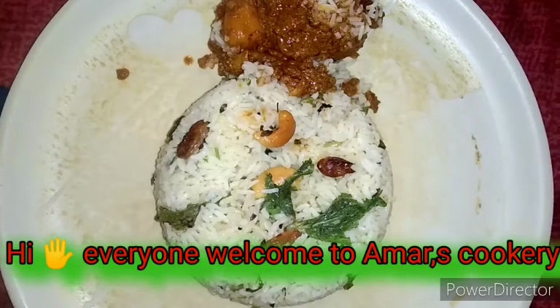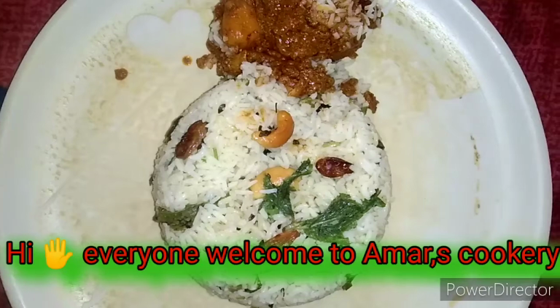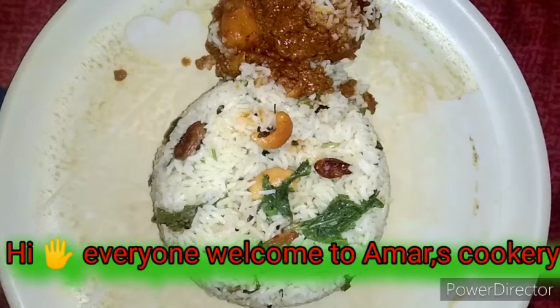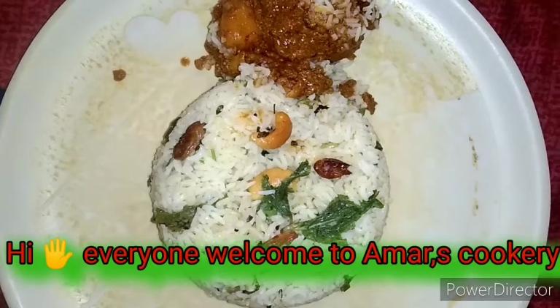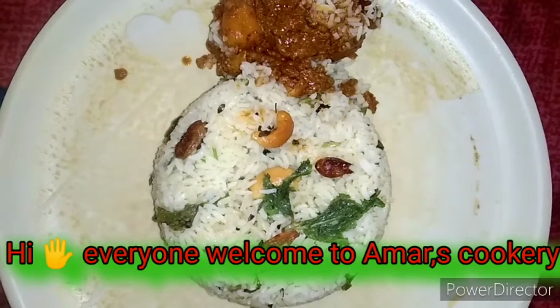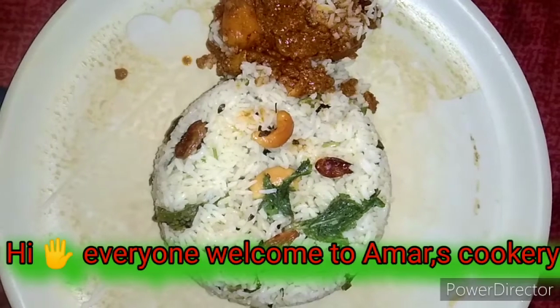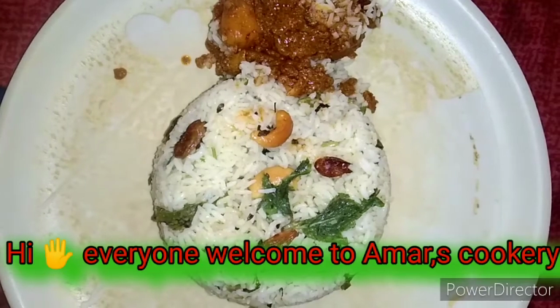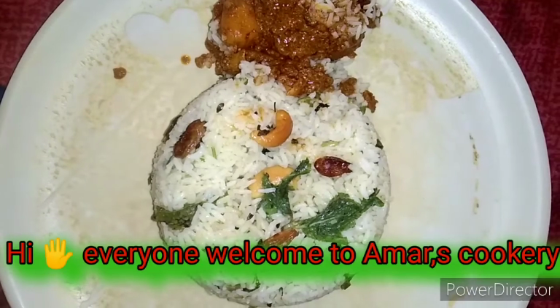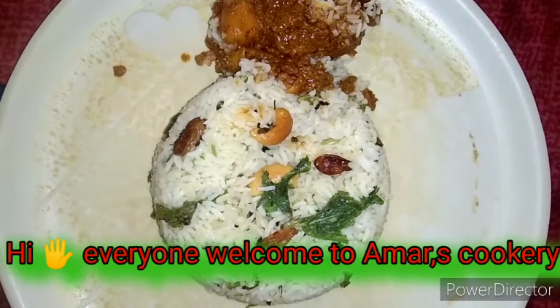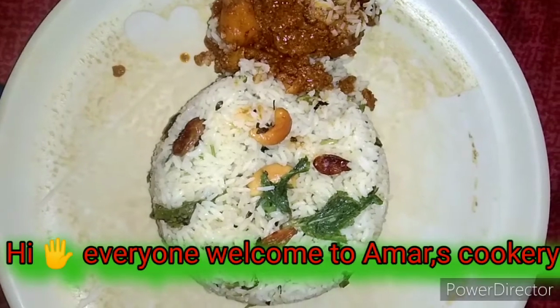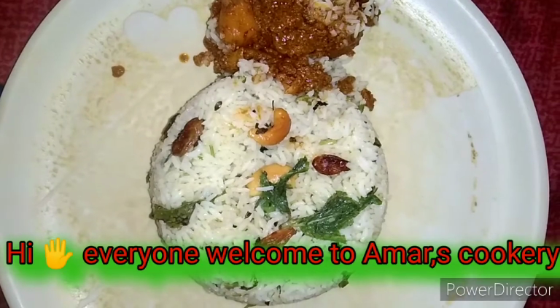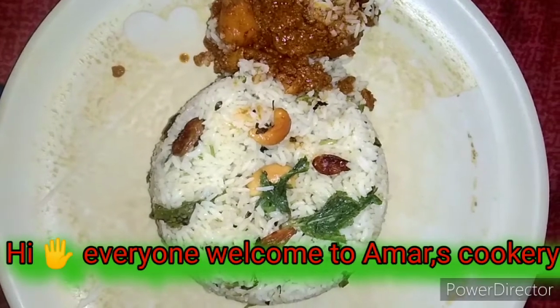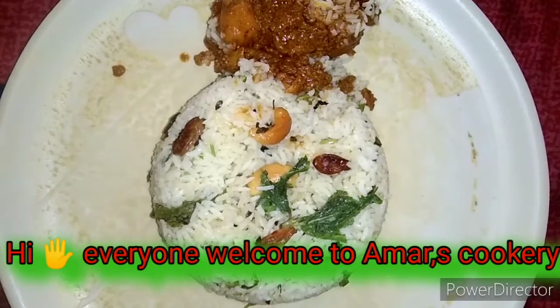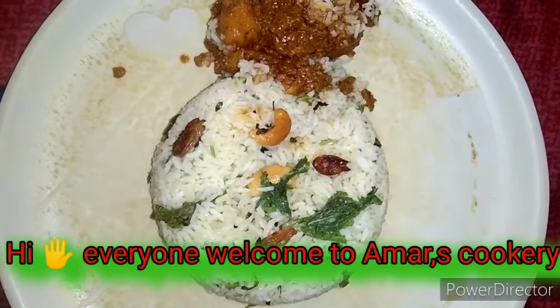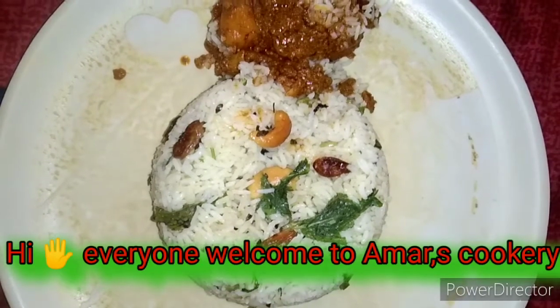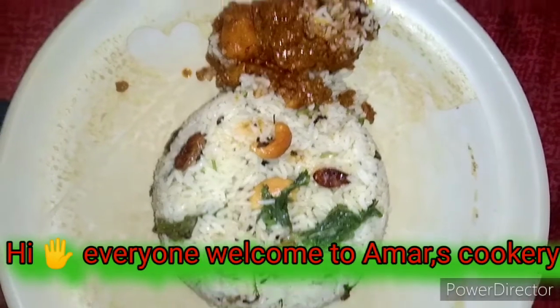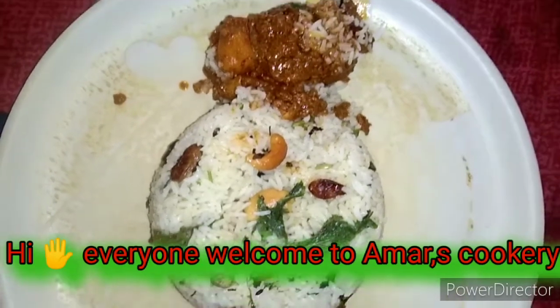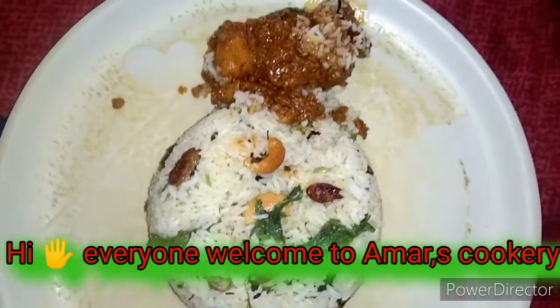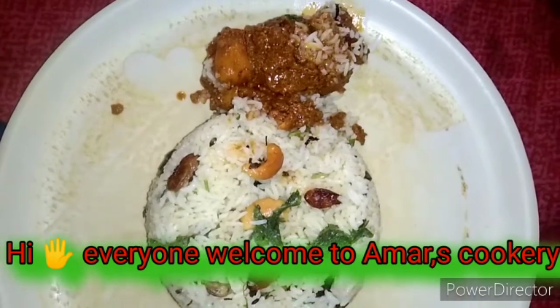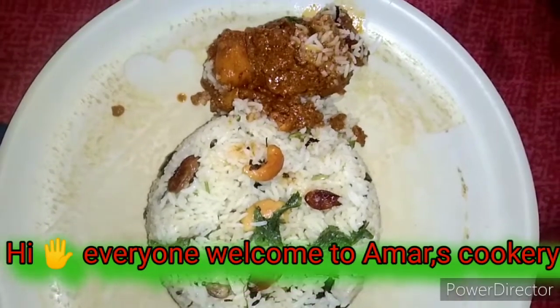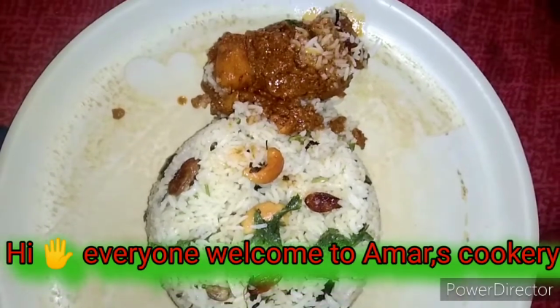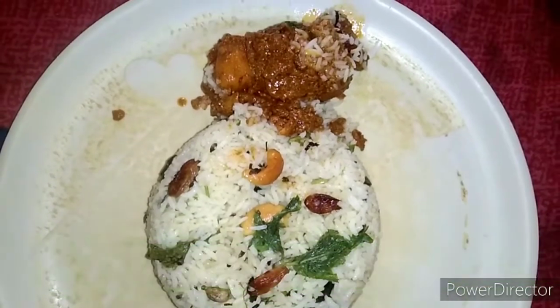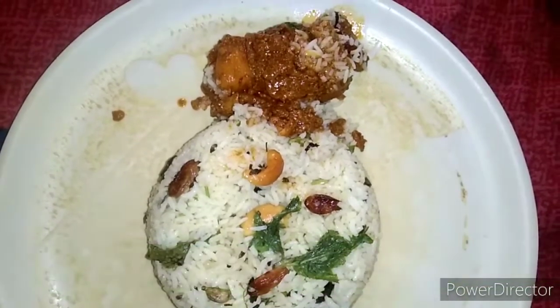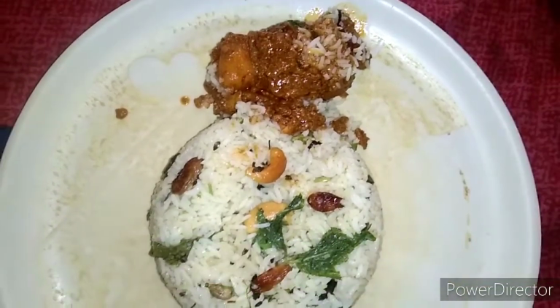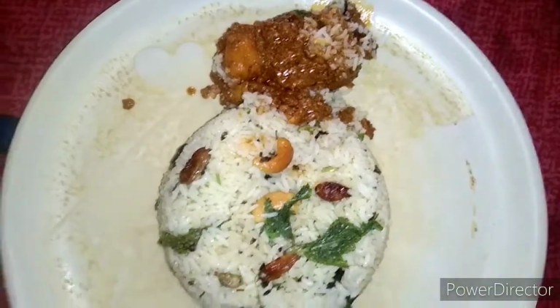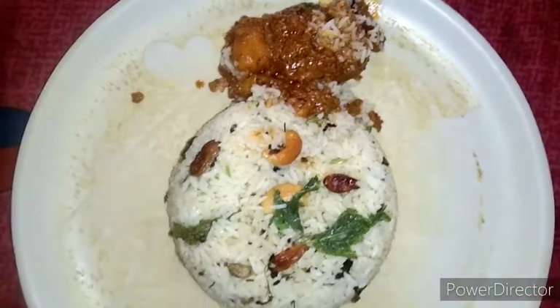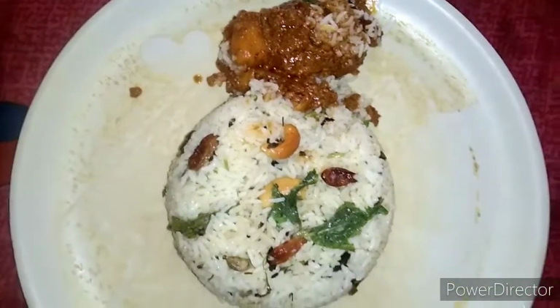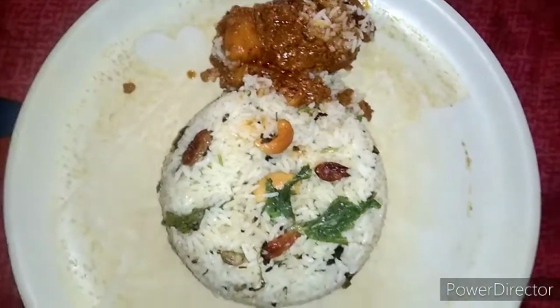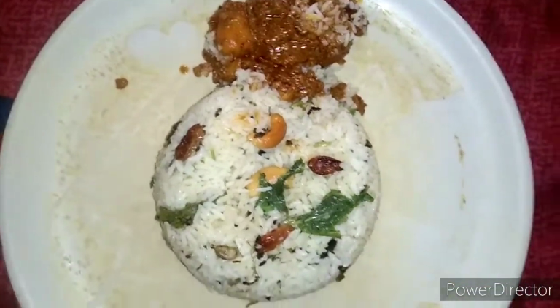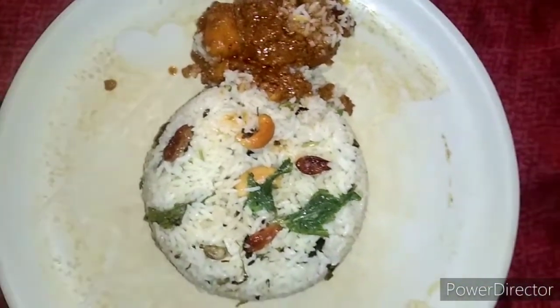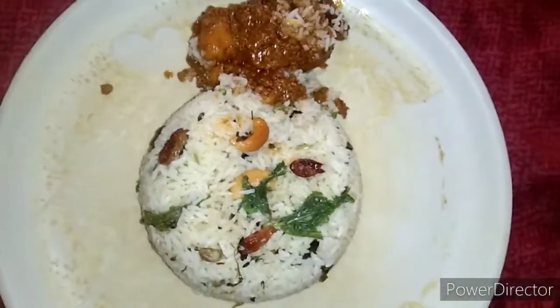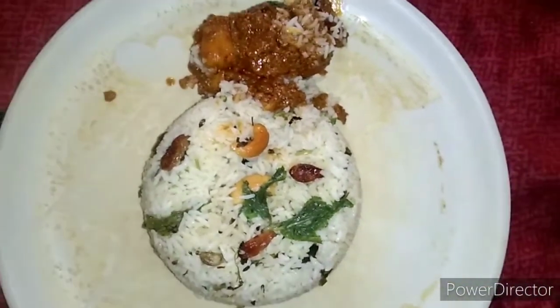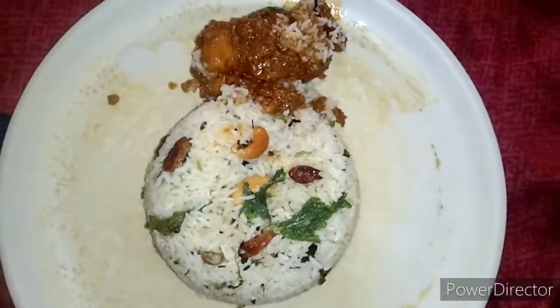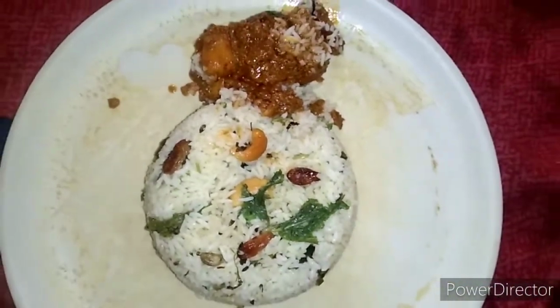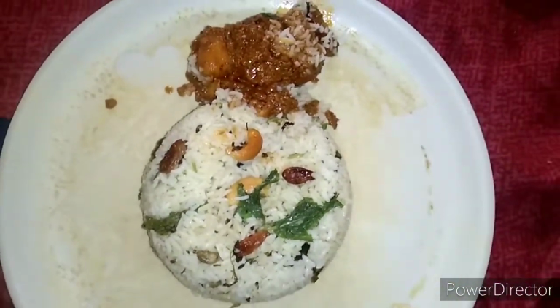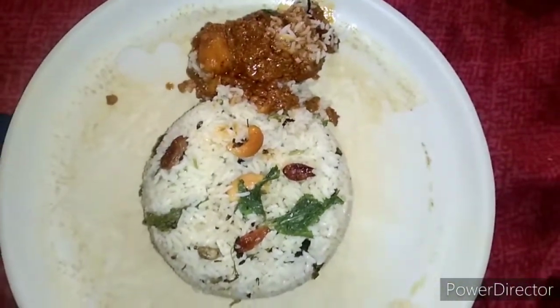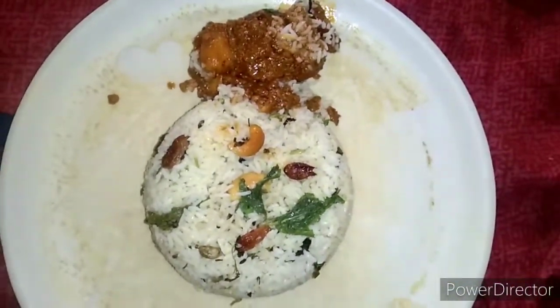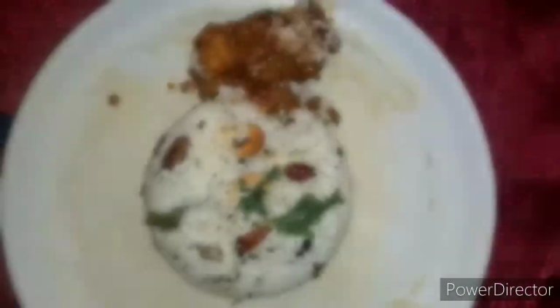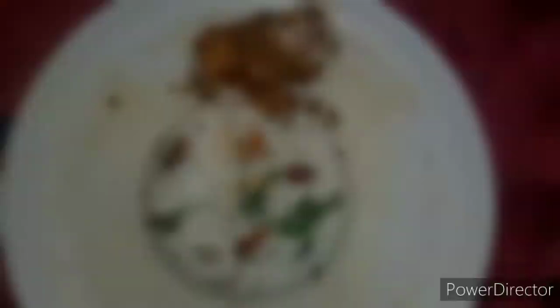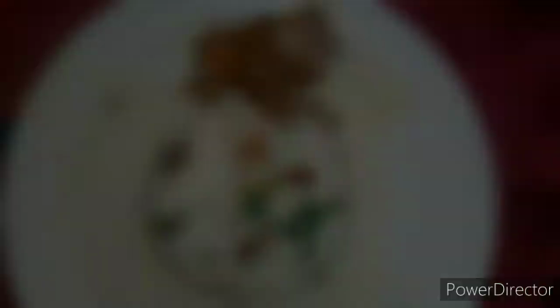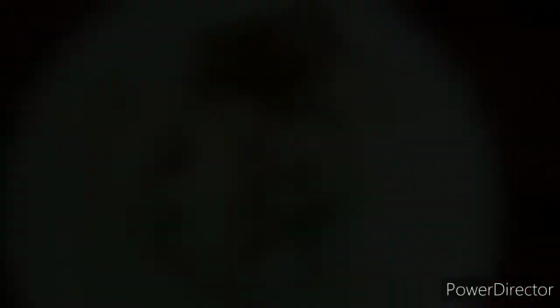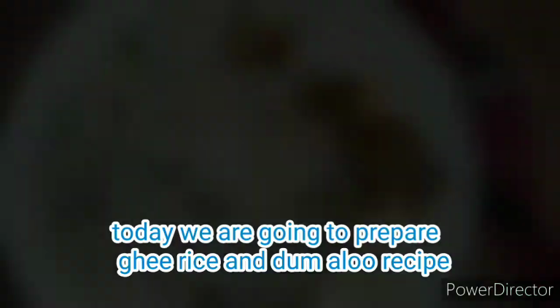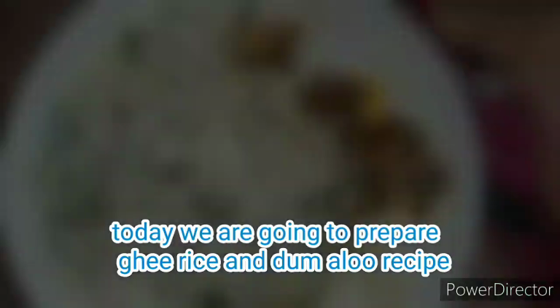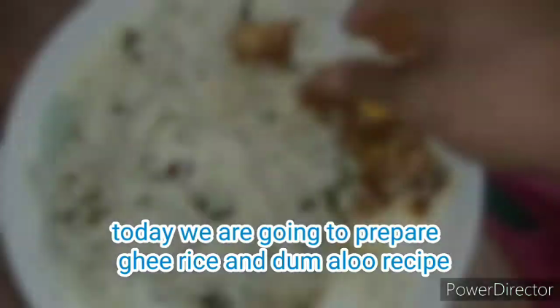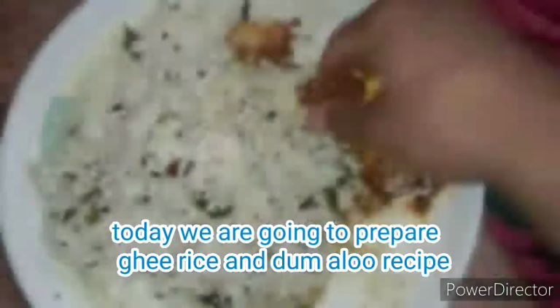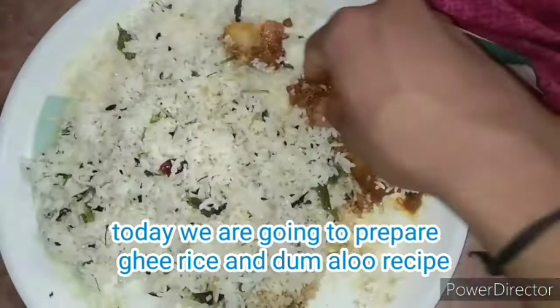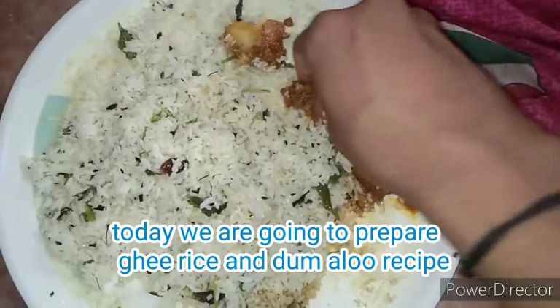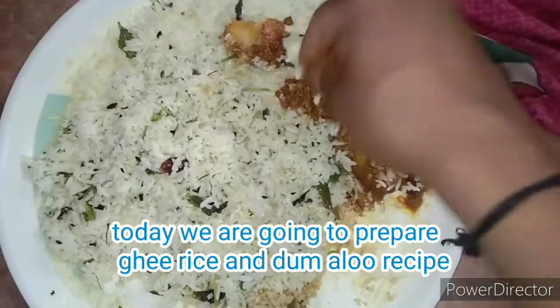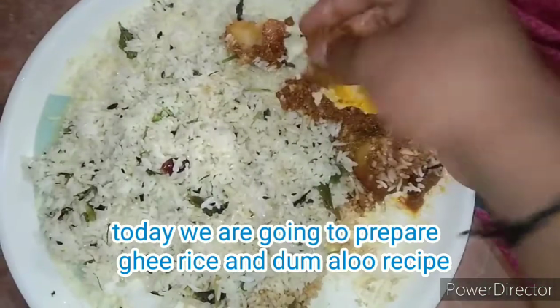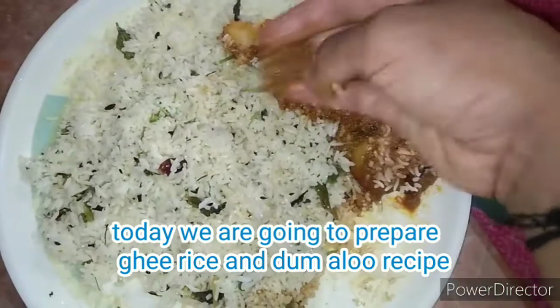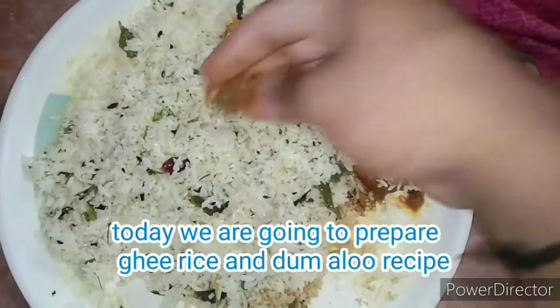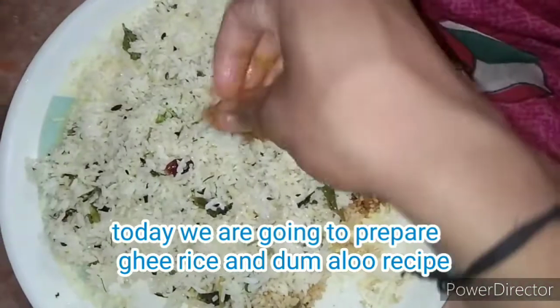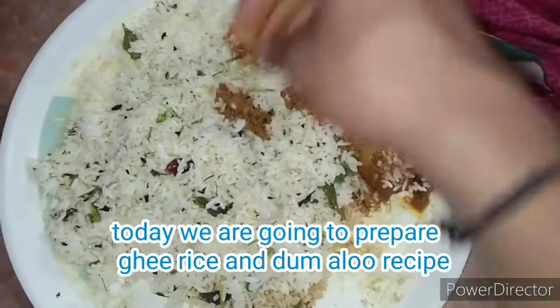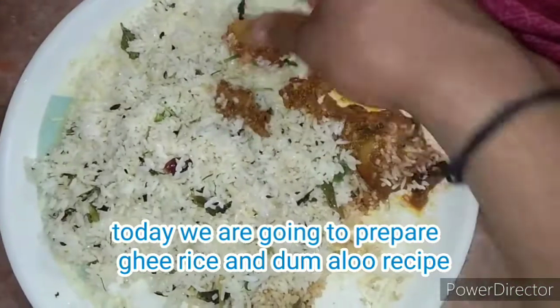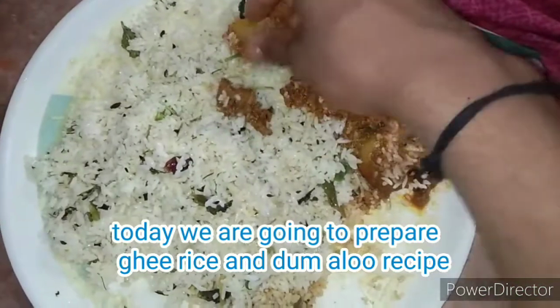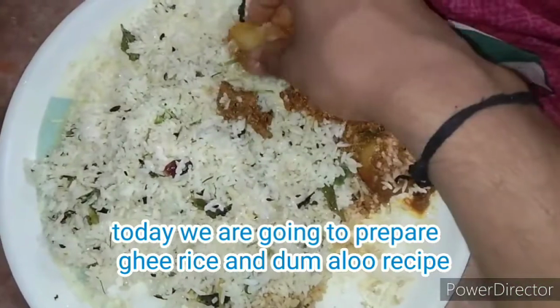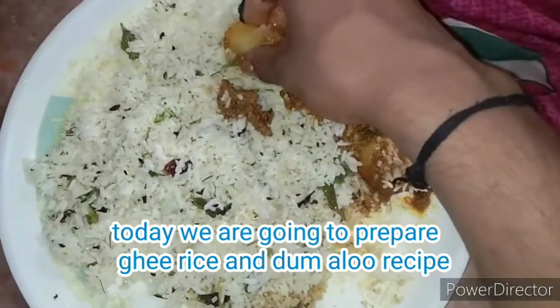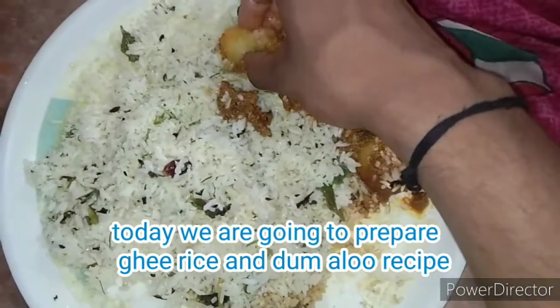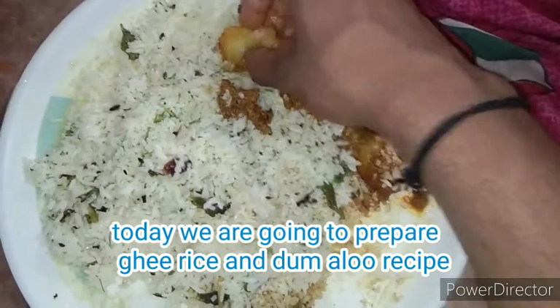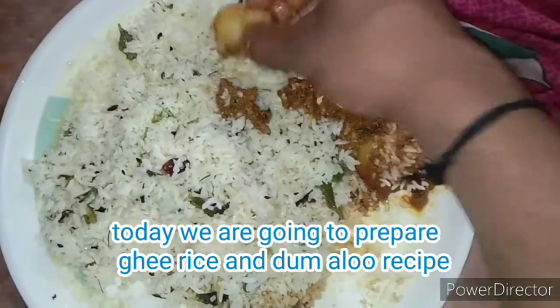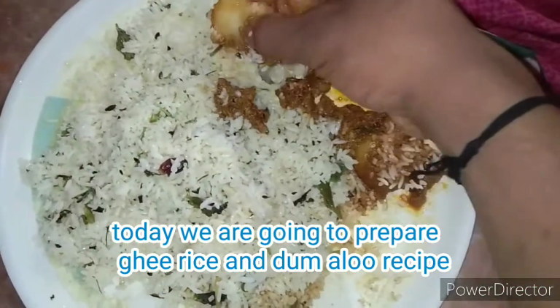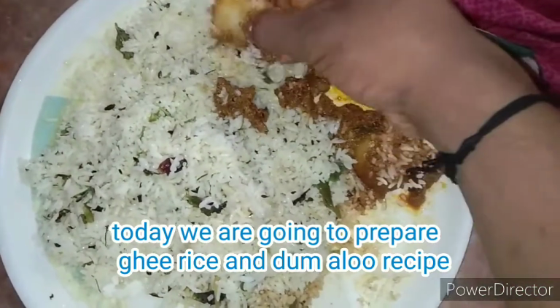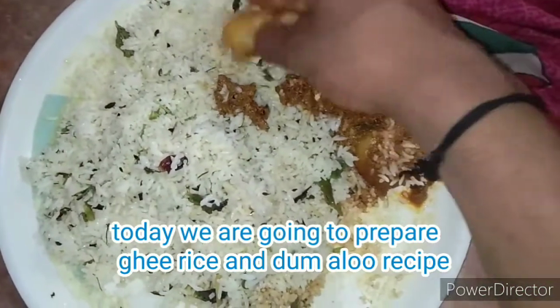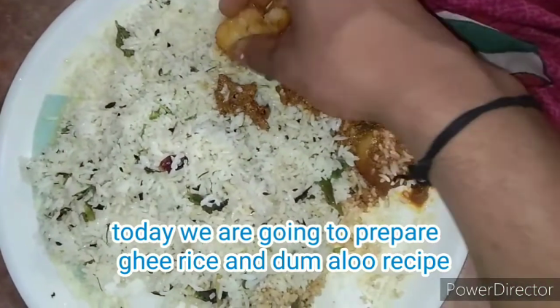Hello everyone, welcome to Amarskukar. Now I'm going to get some ghee rice and dham aloo mada.